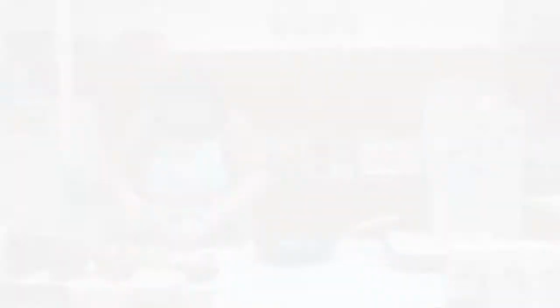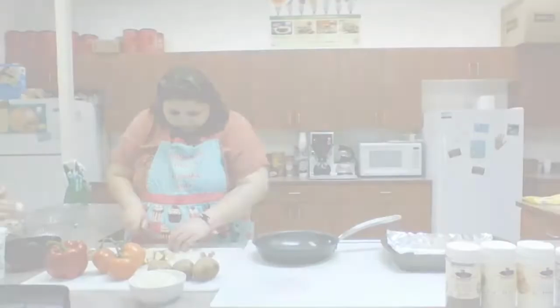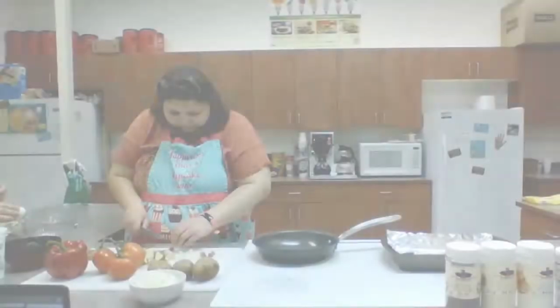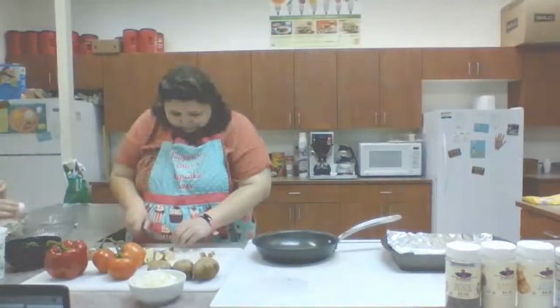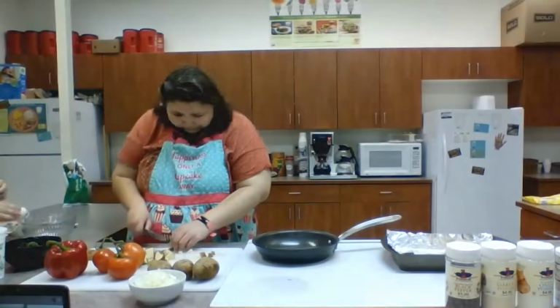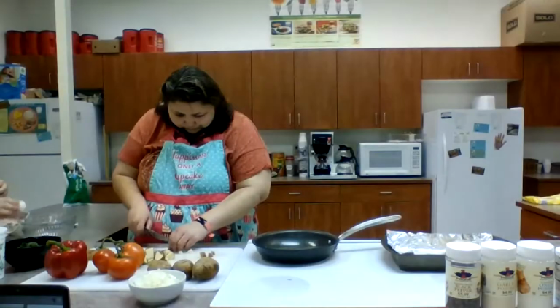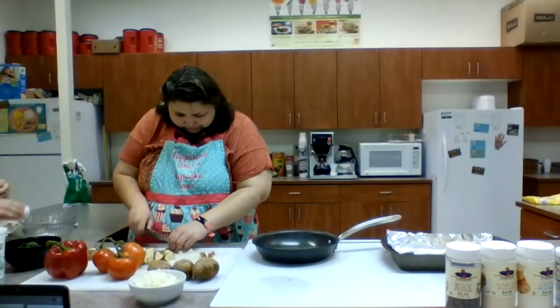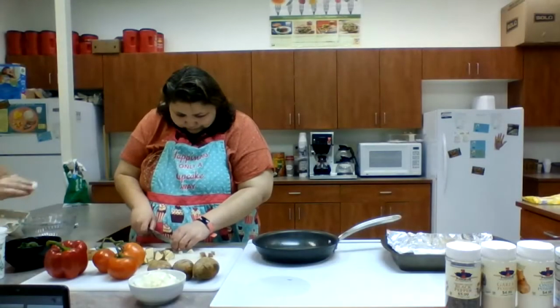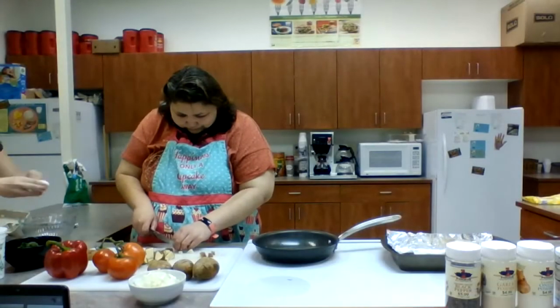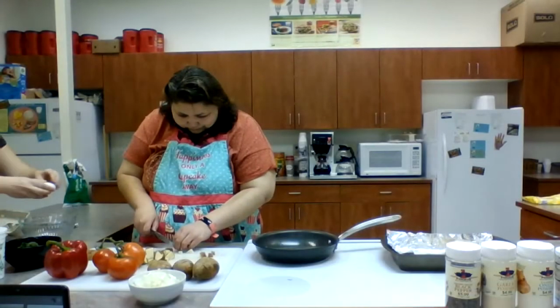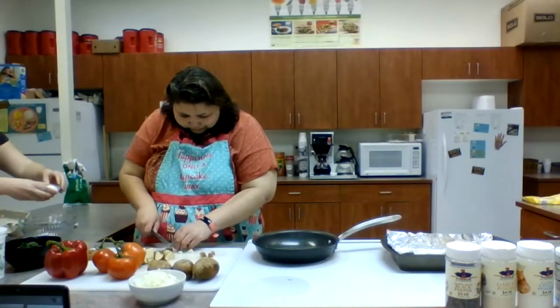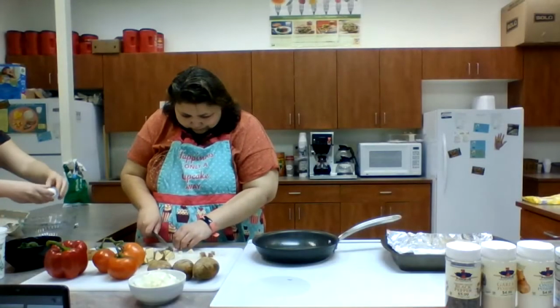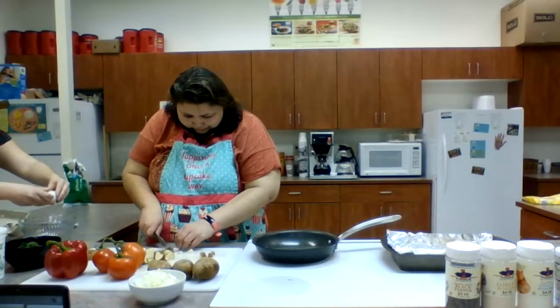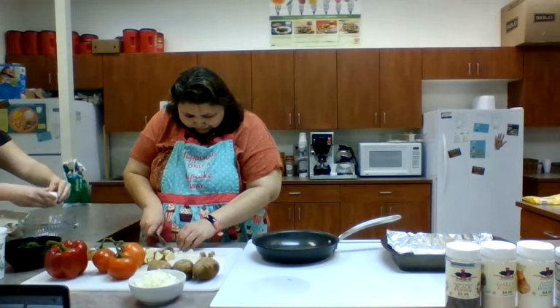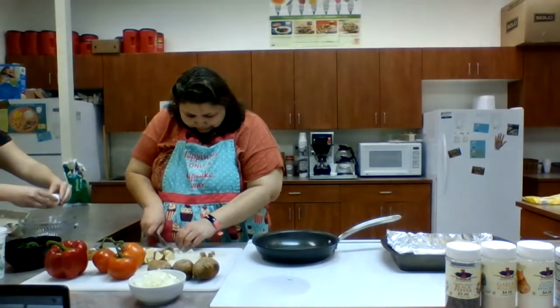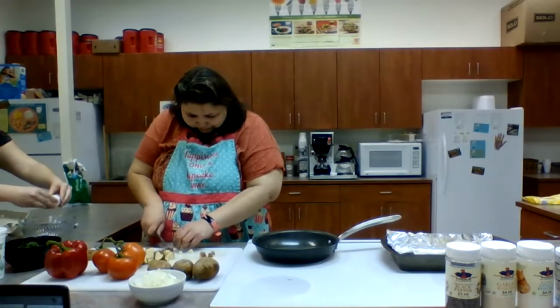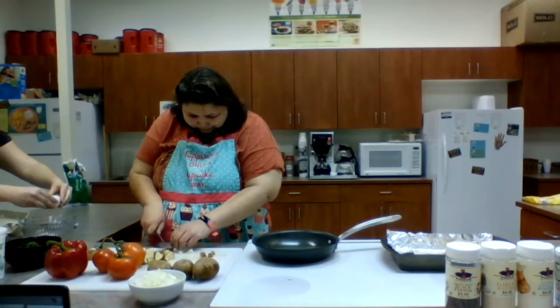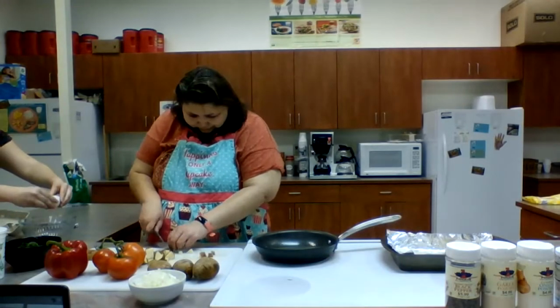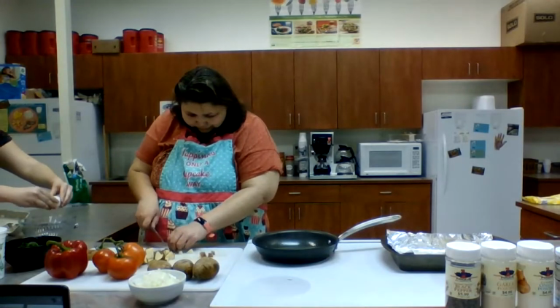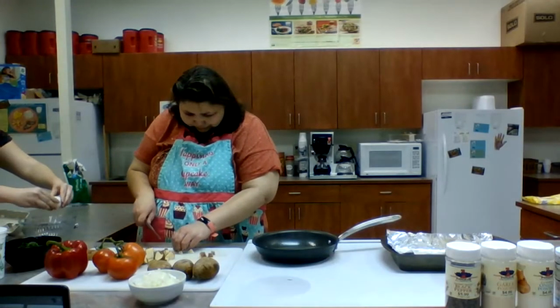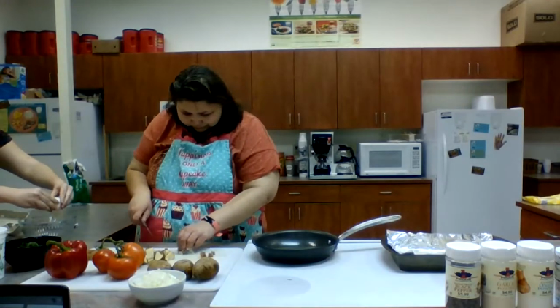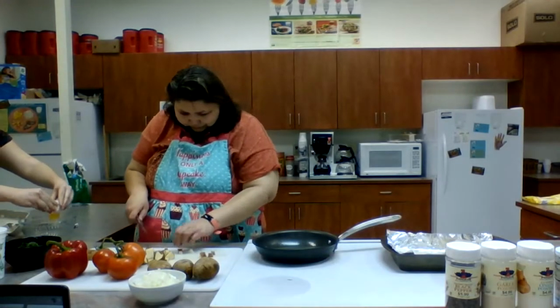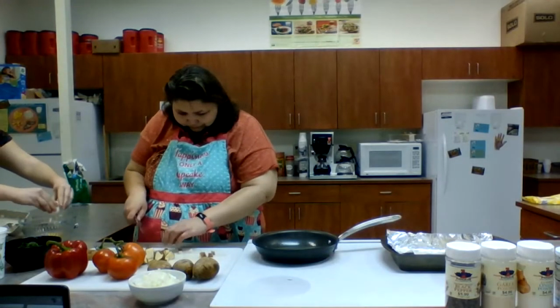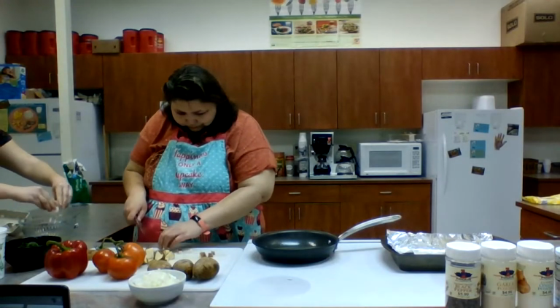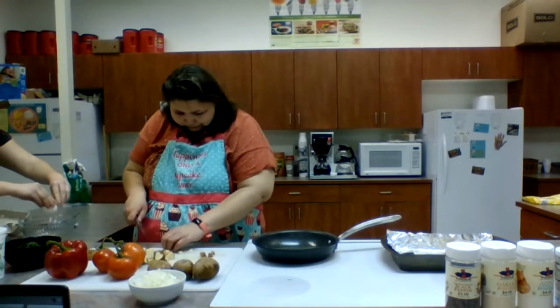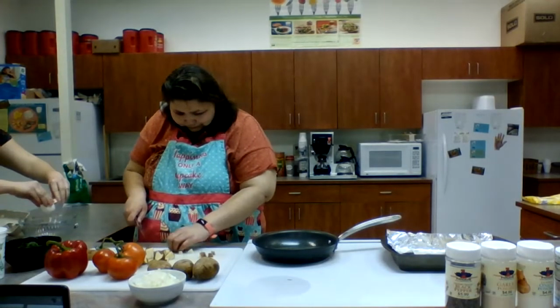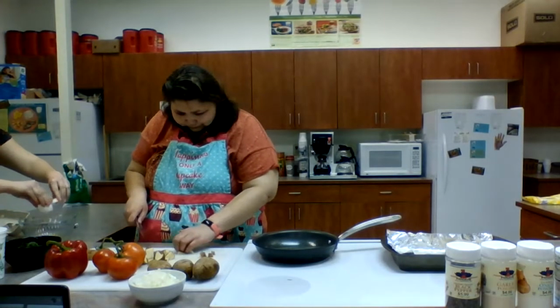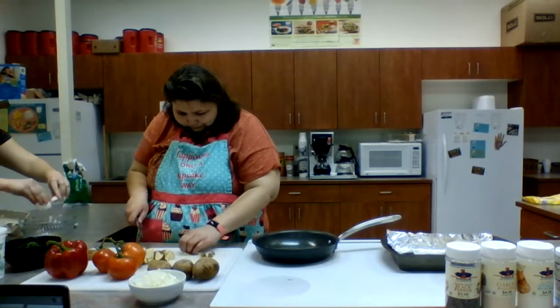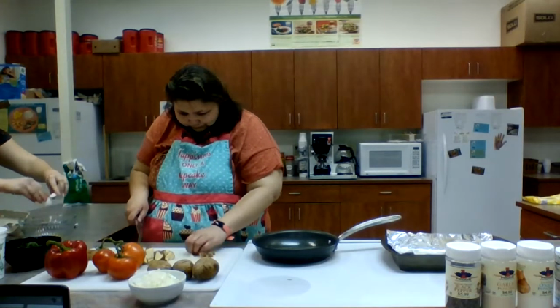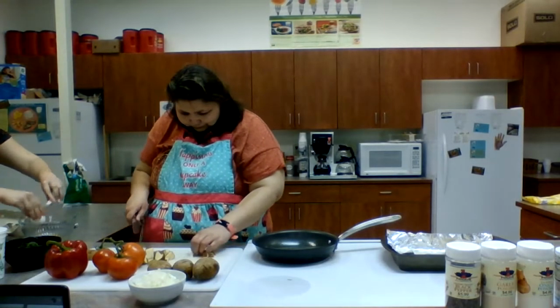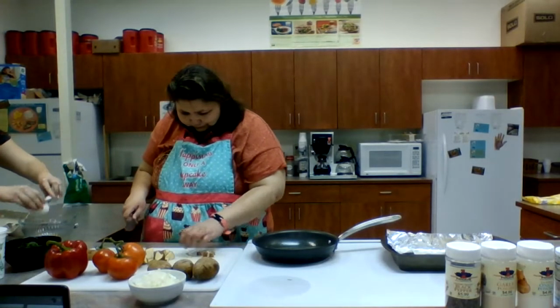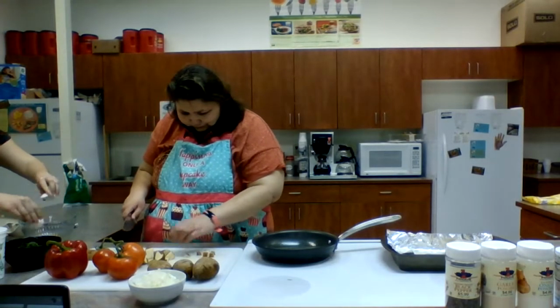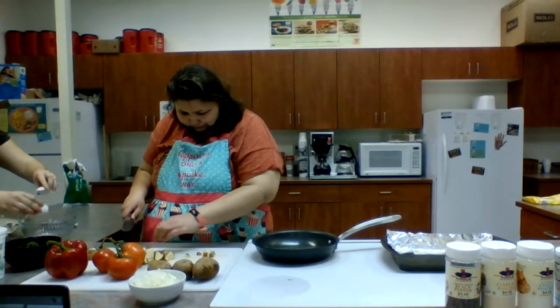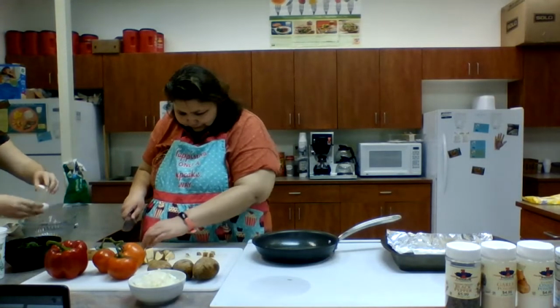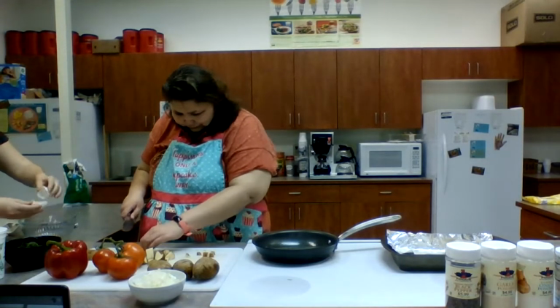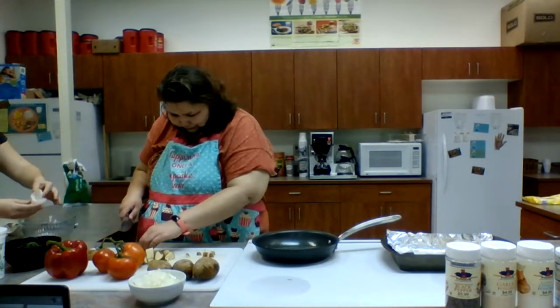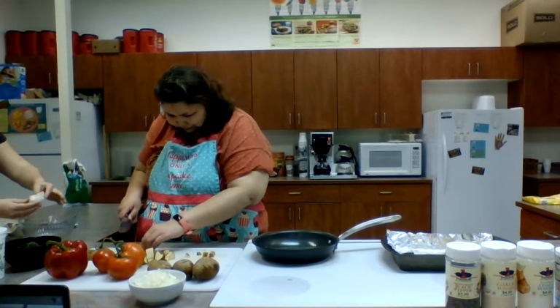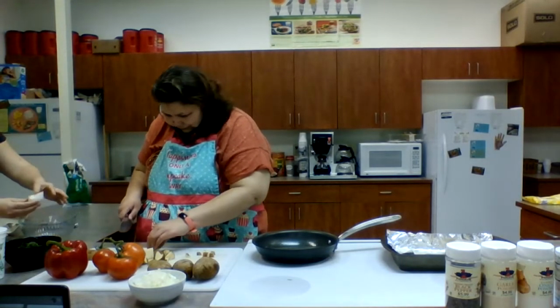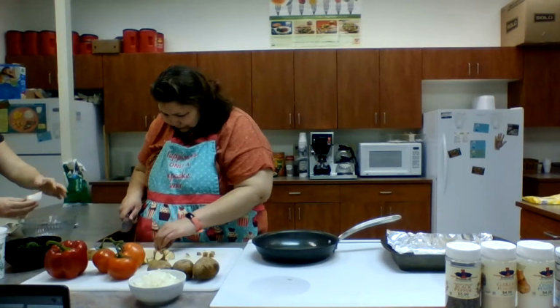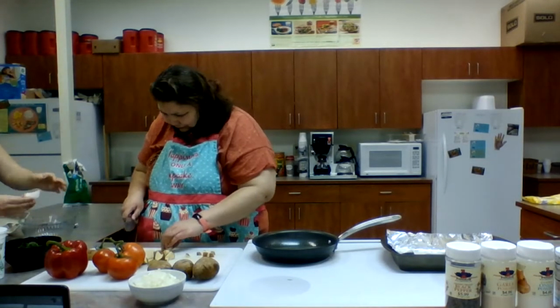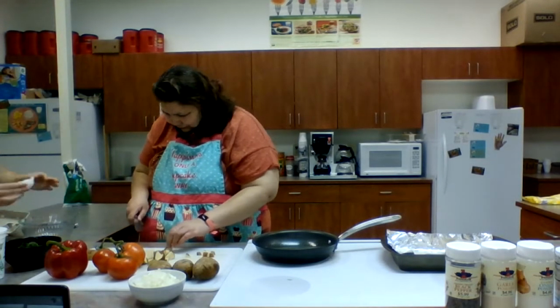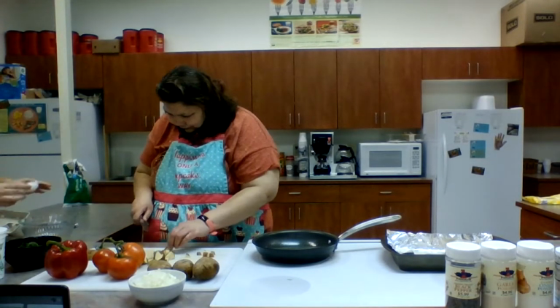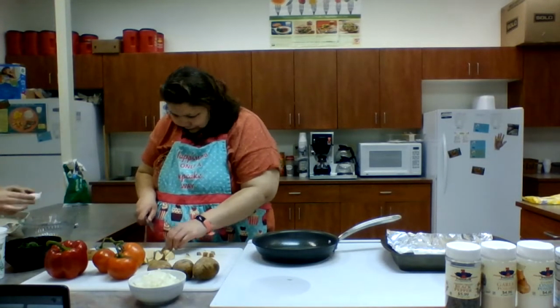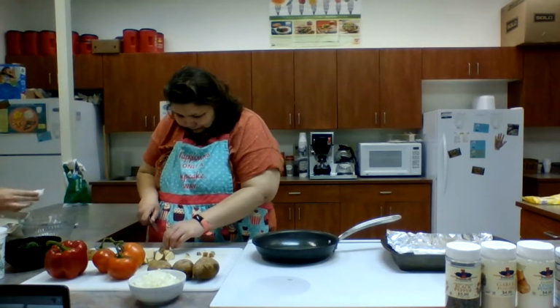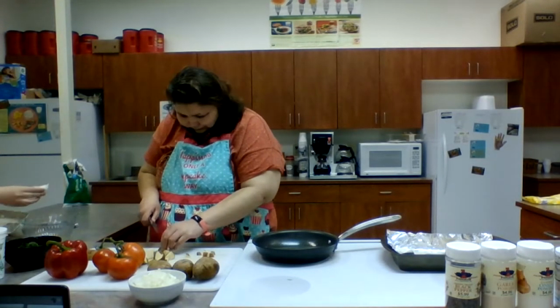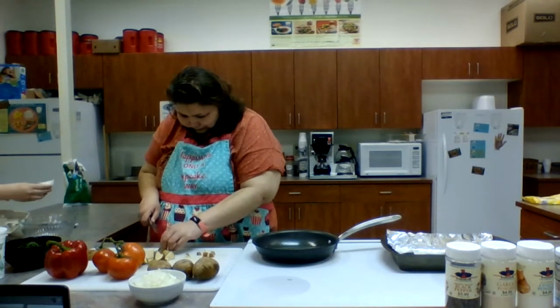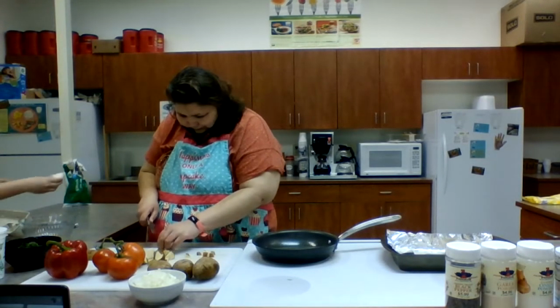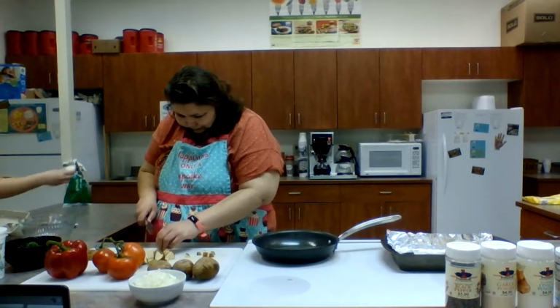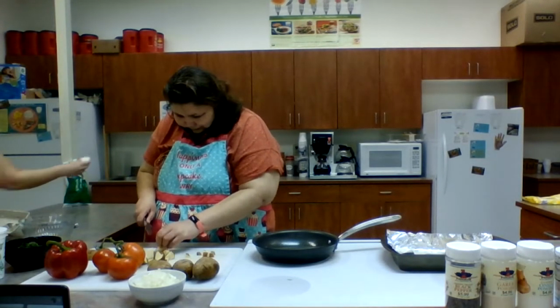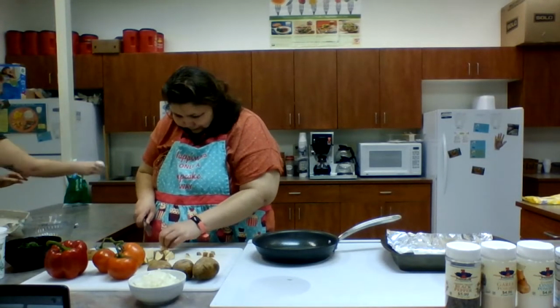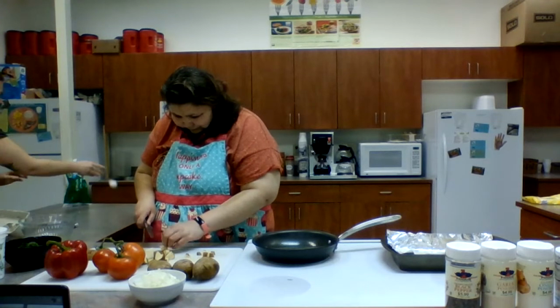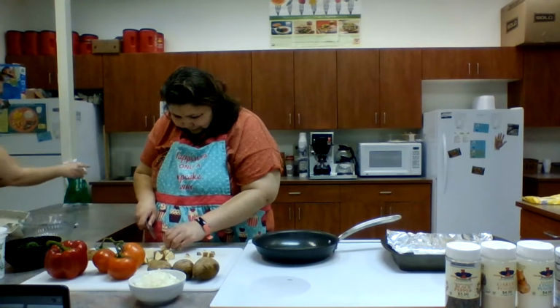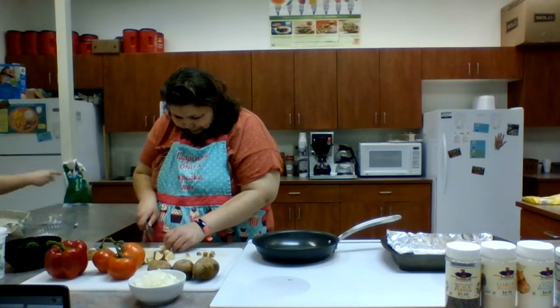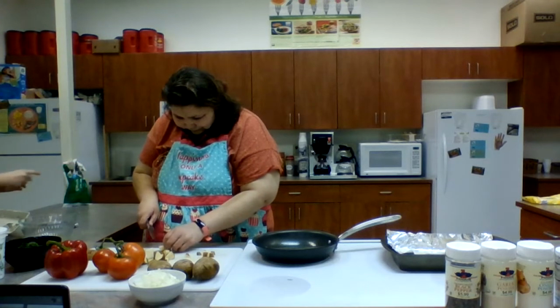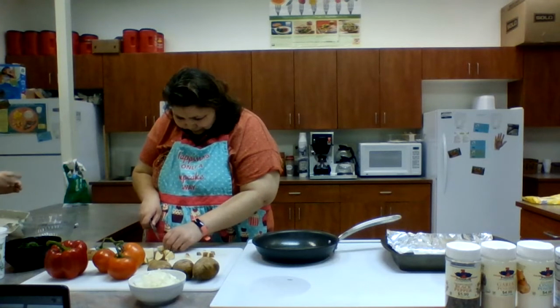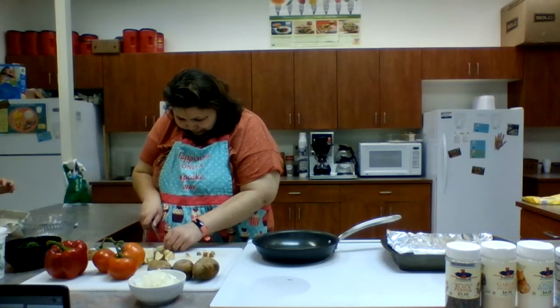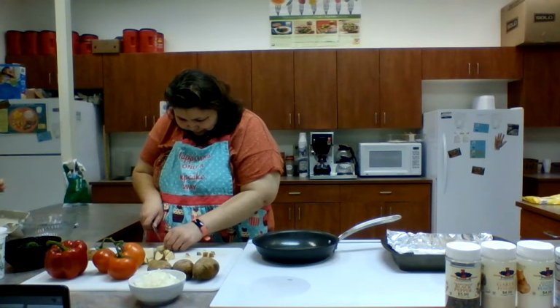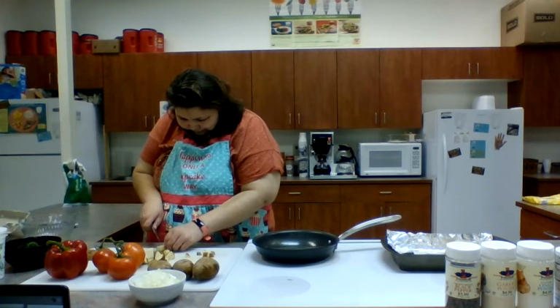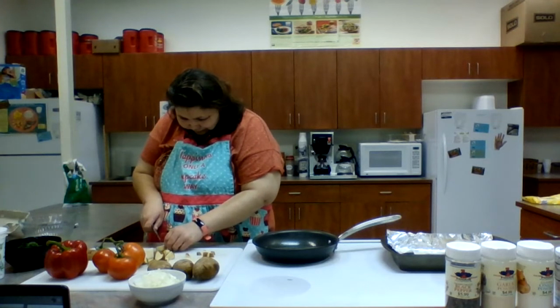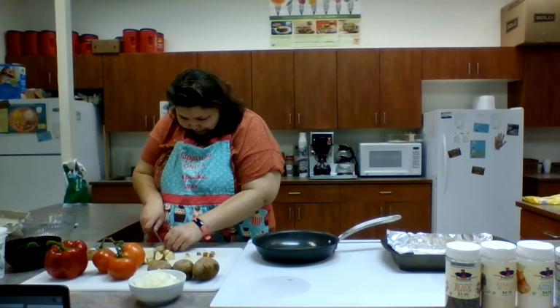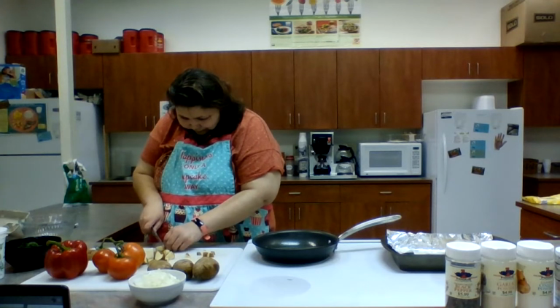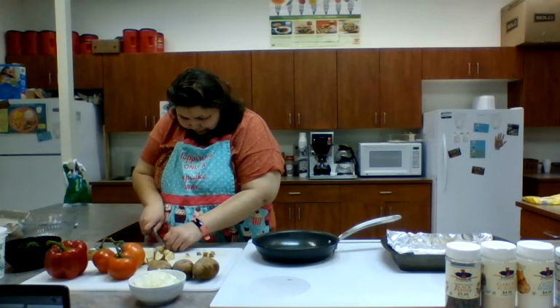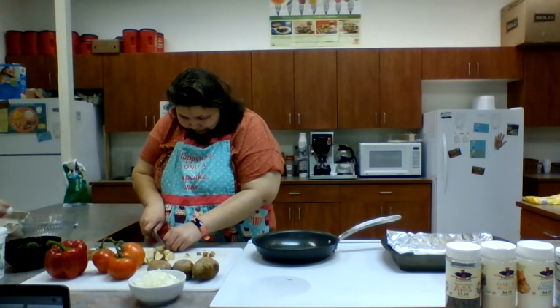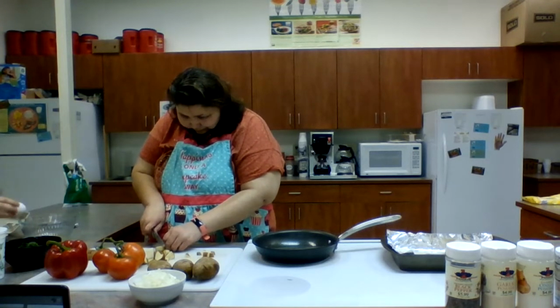While you're doing that, I'm going to start cracking the eggs into the bowl over here. We're going to do six eggs — I'll just crack them all into the bowl.